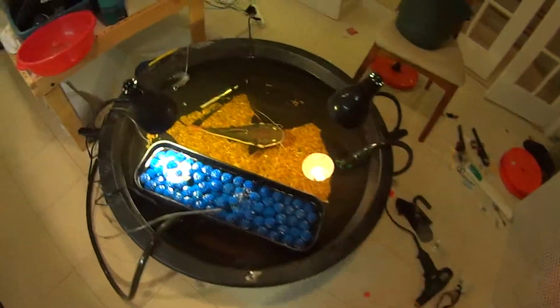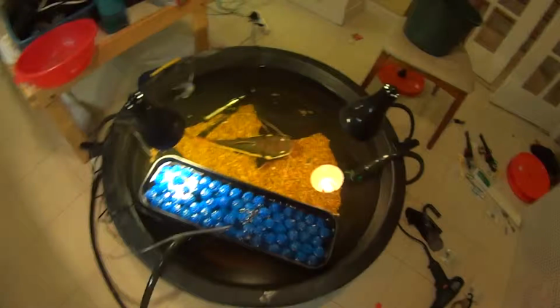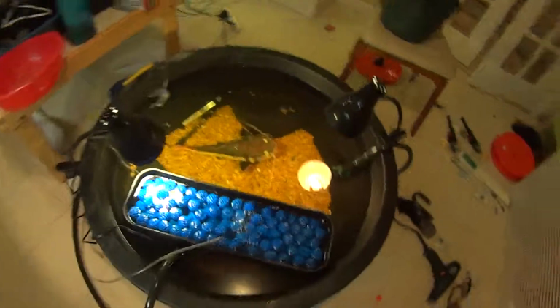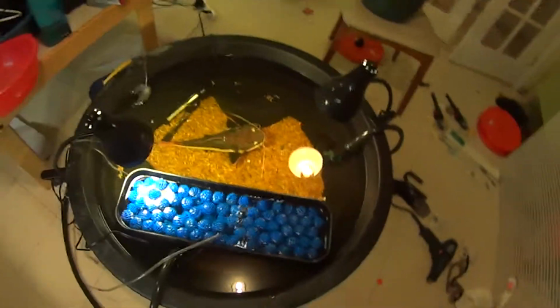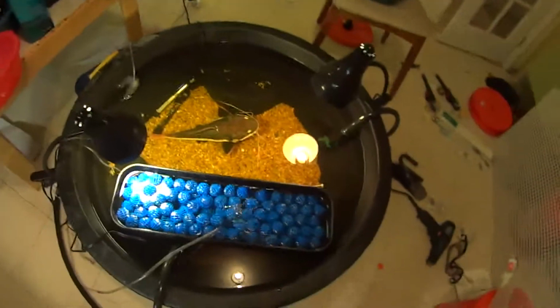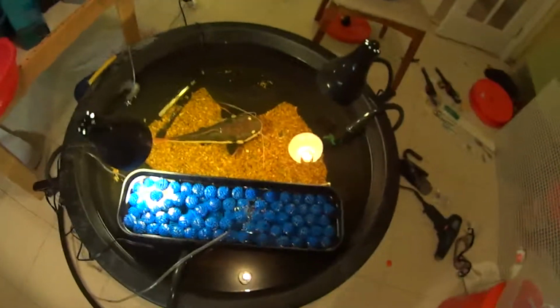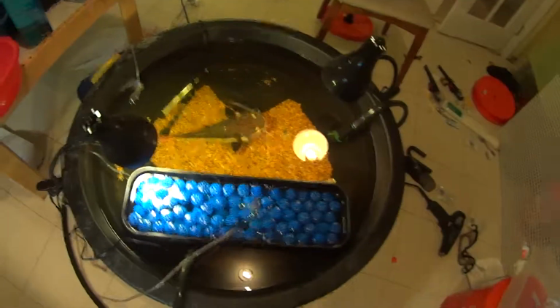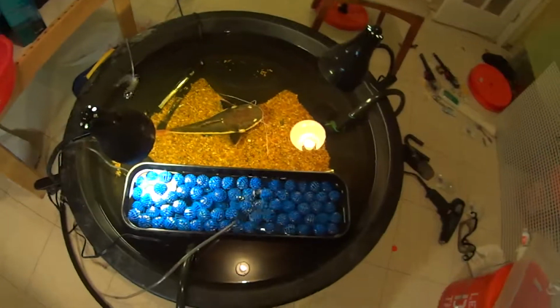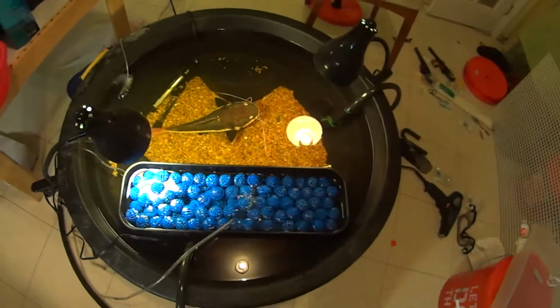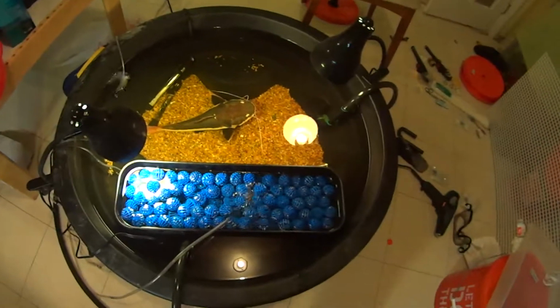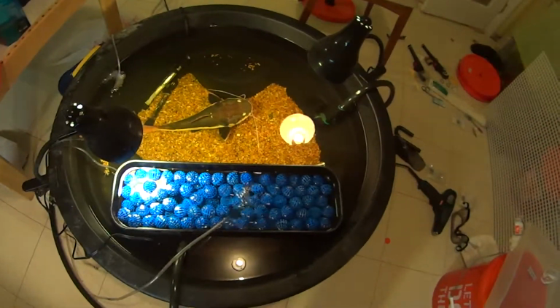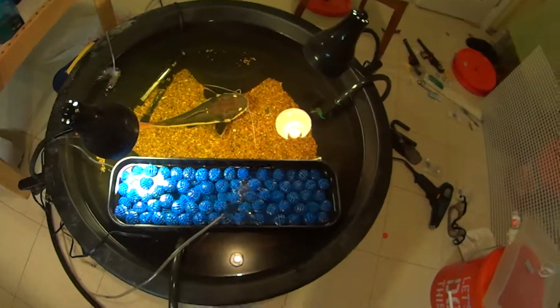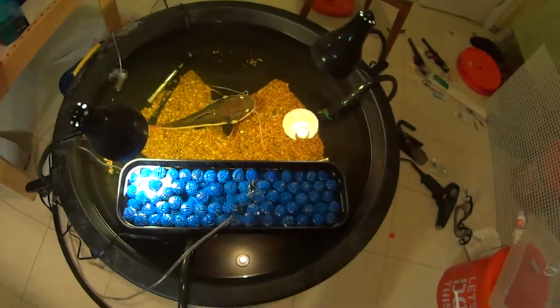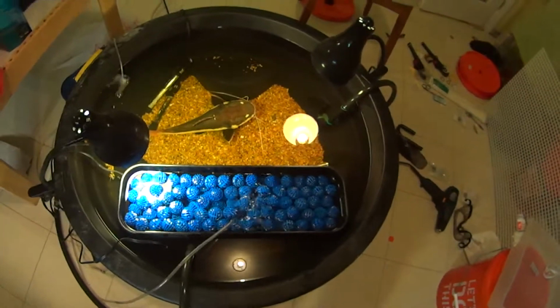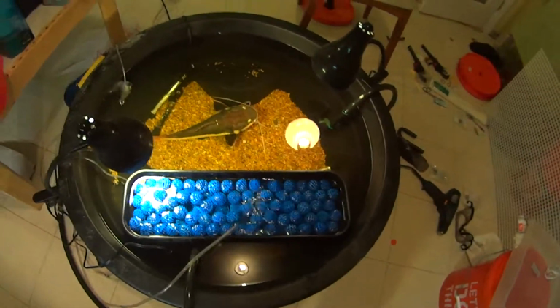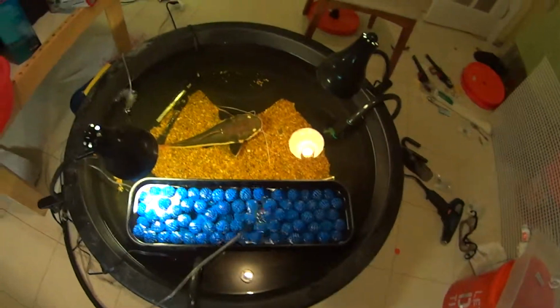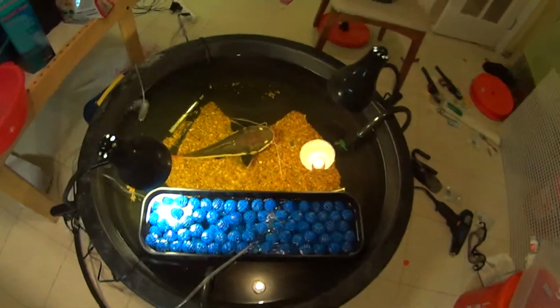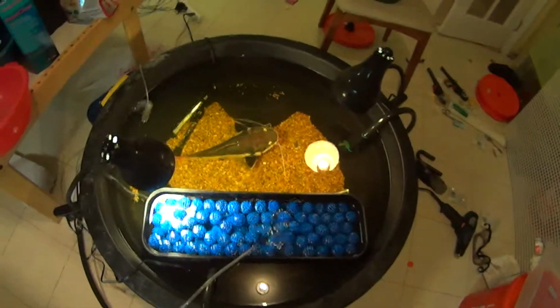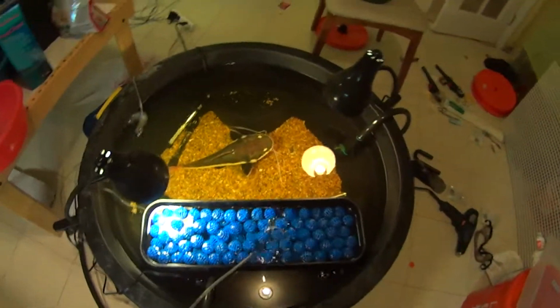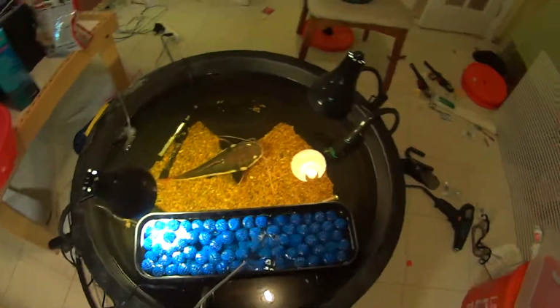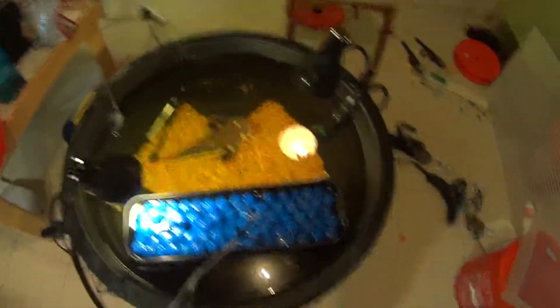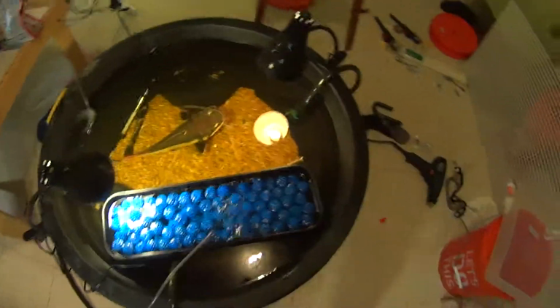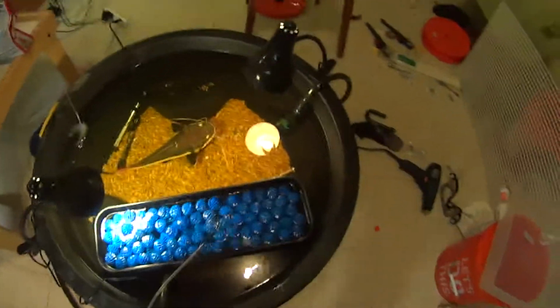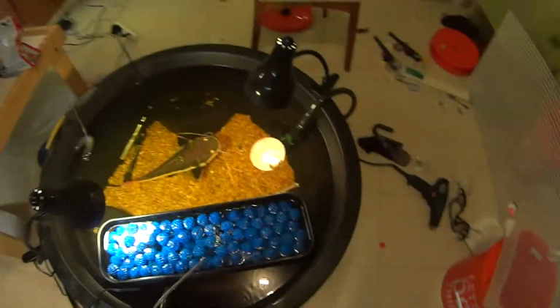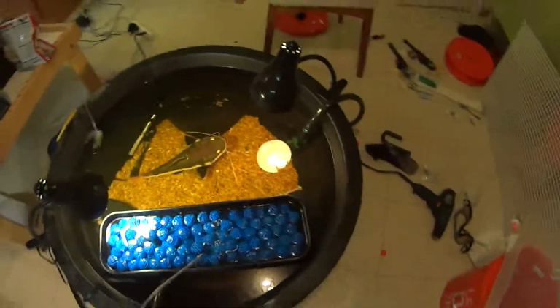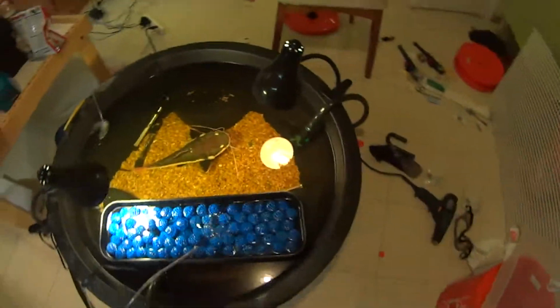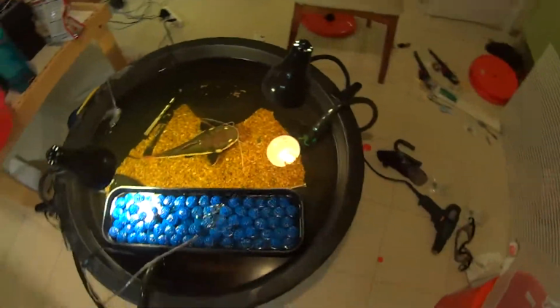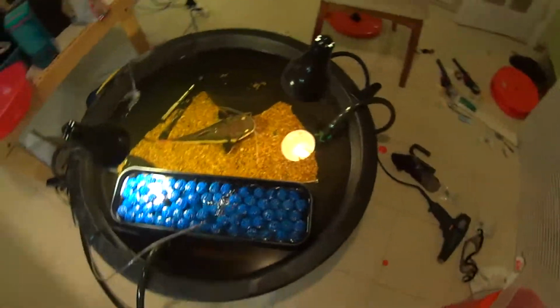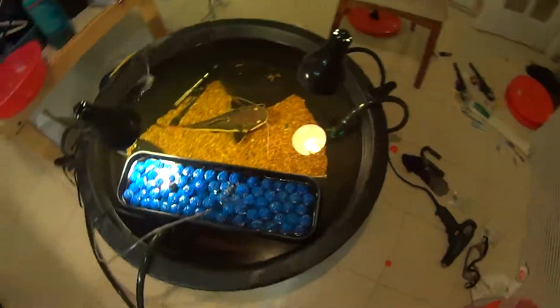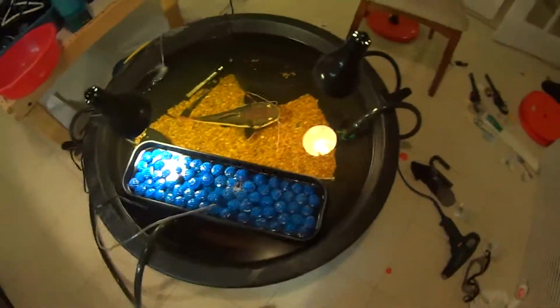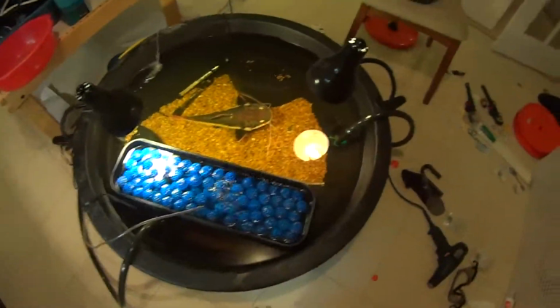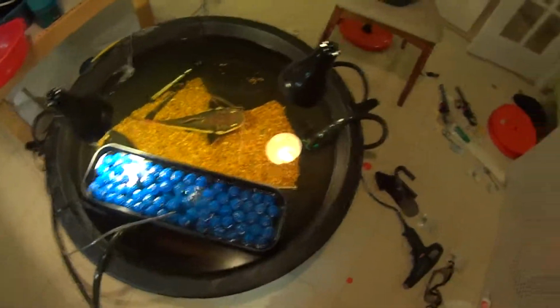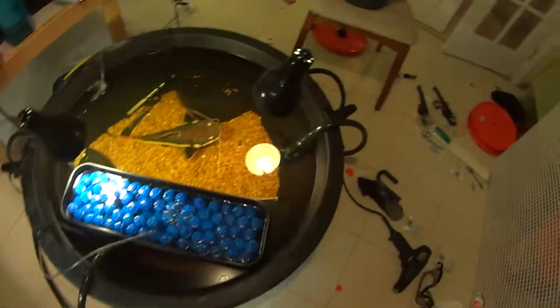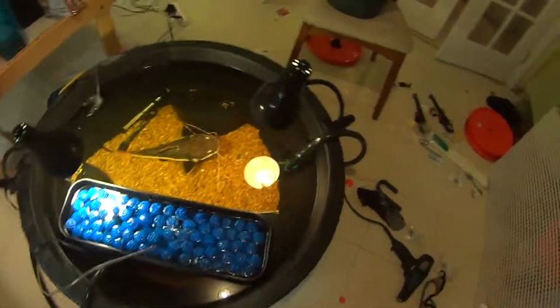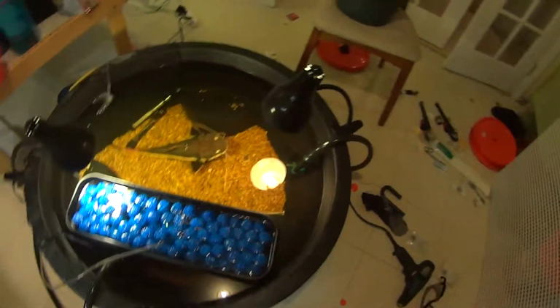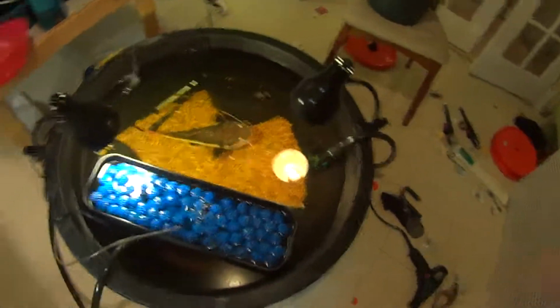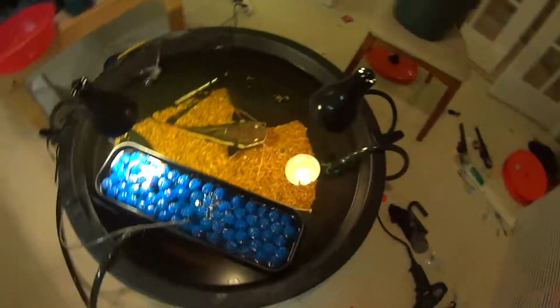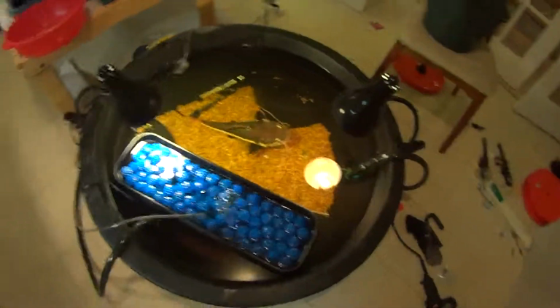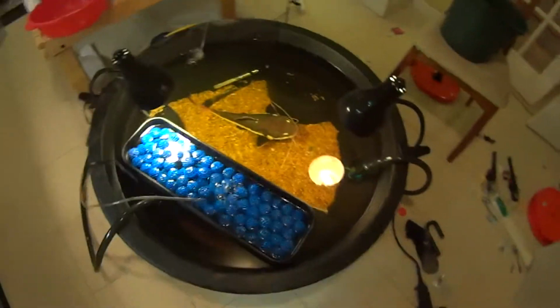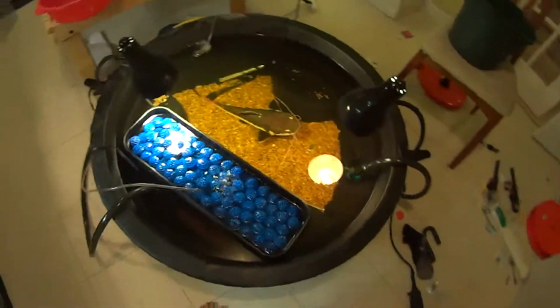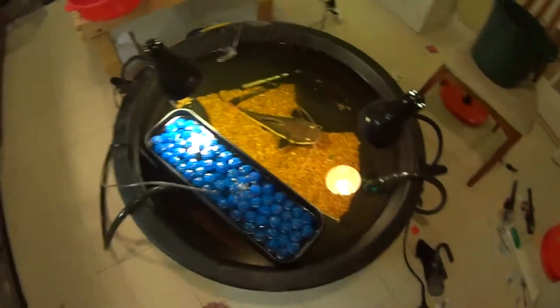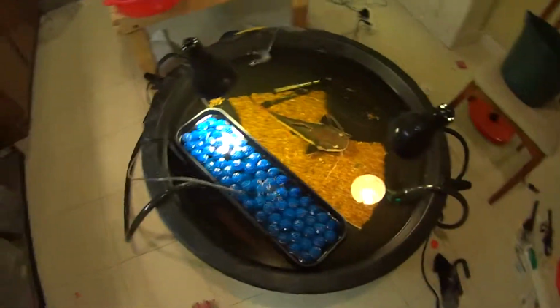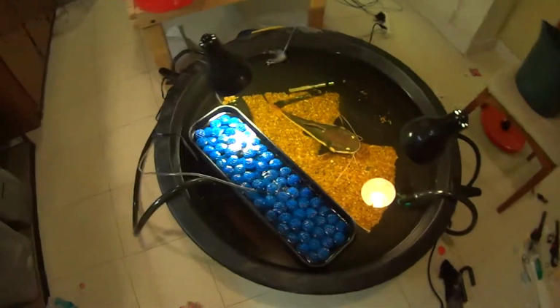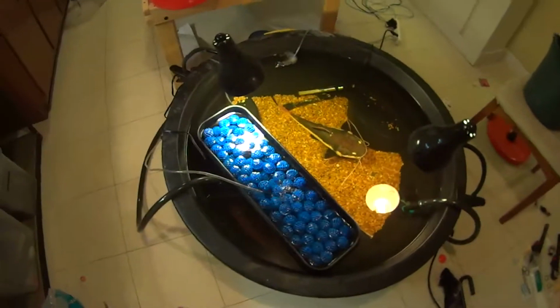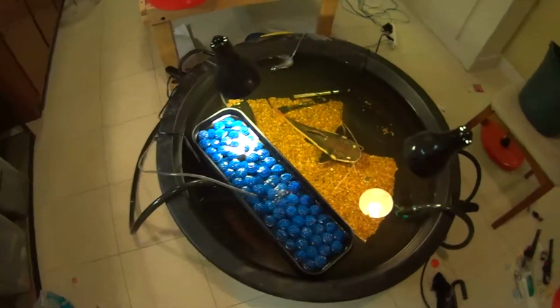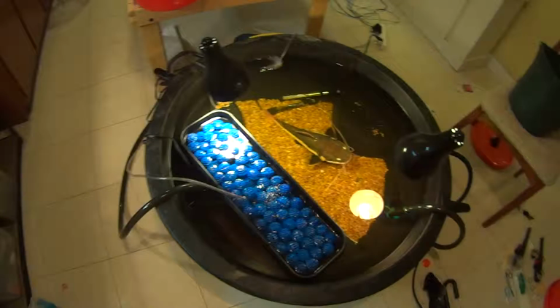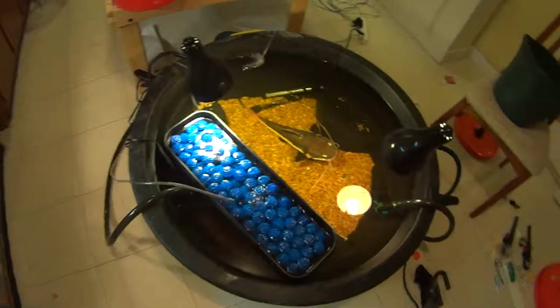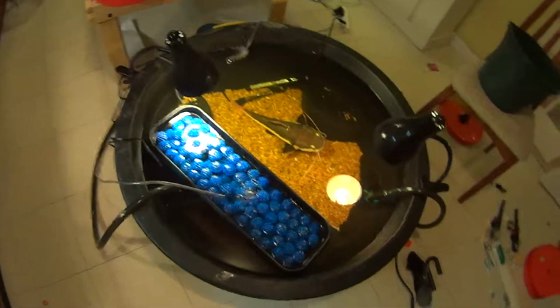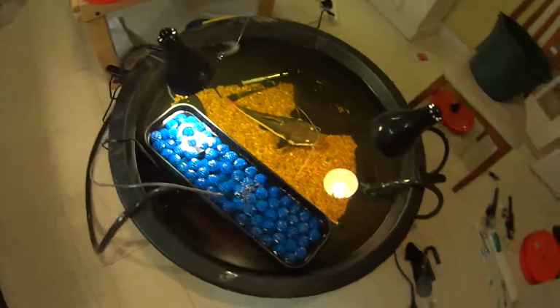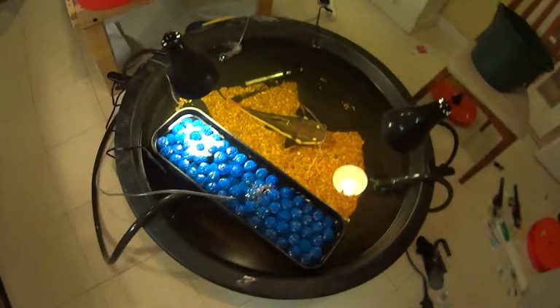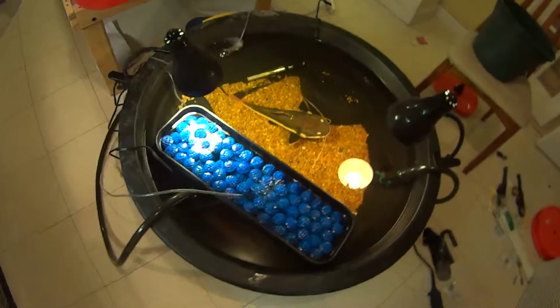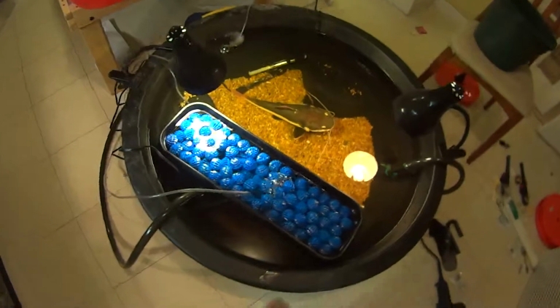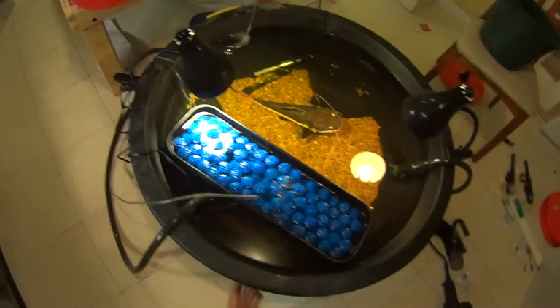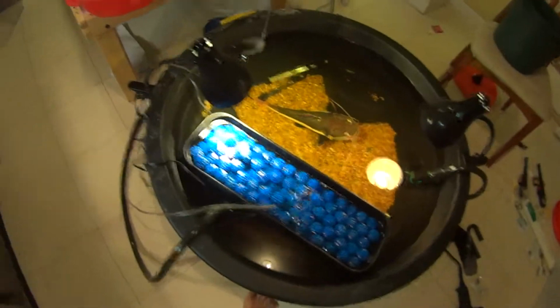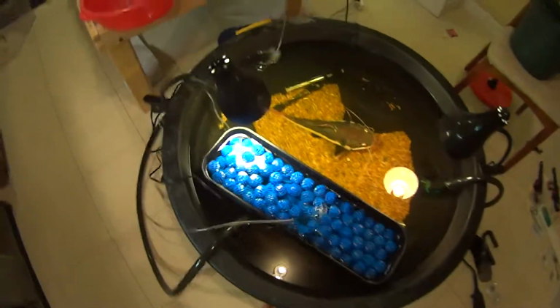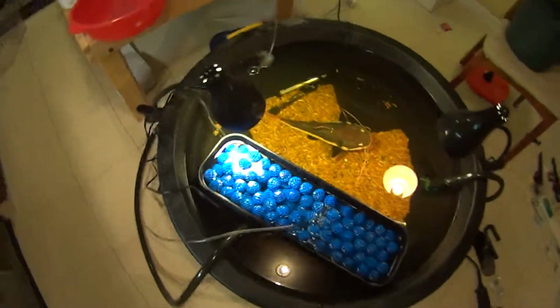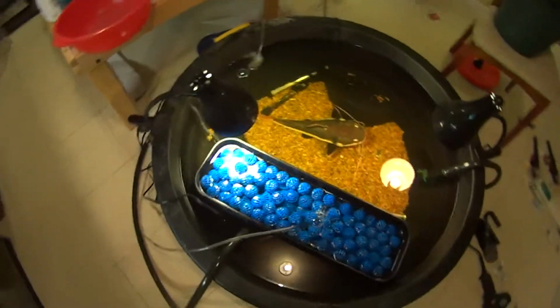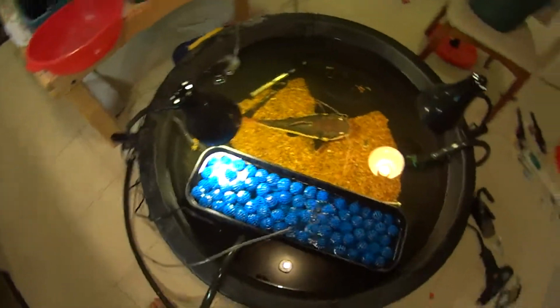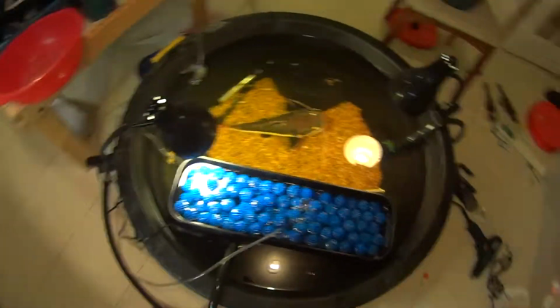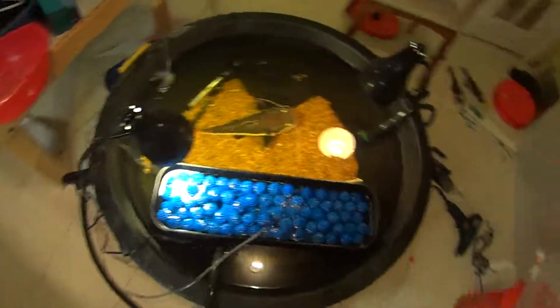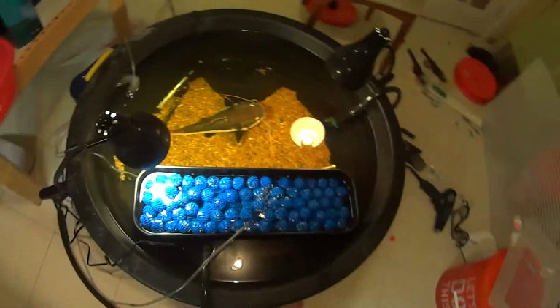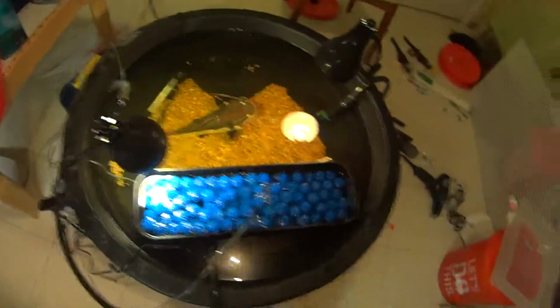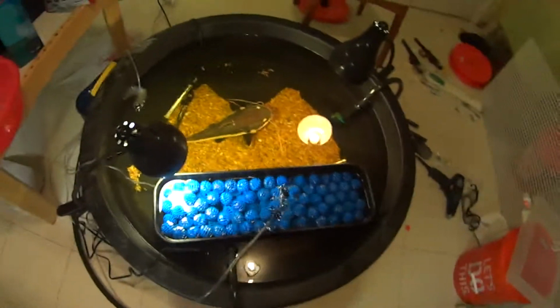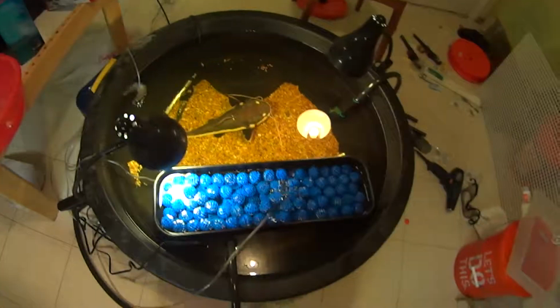That's my DIY biological filter. Hope you guys like this video. Comment, rate, subscribe, and I'll see you all later. Bye.